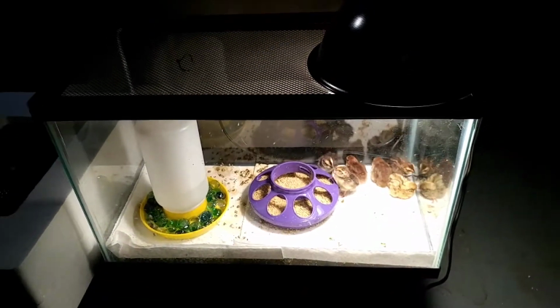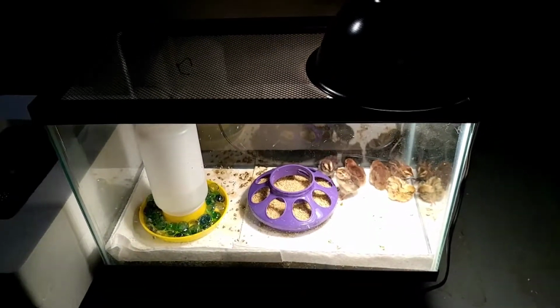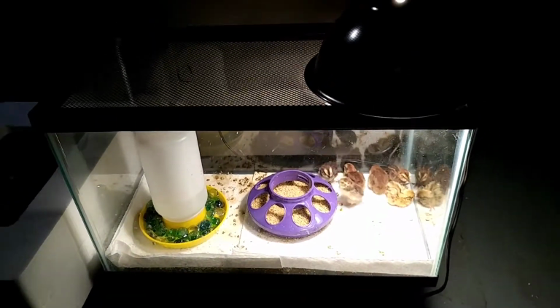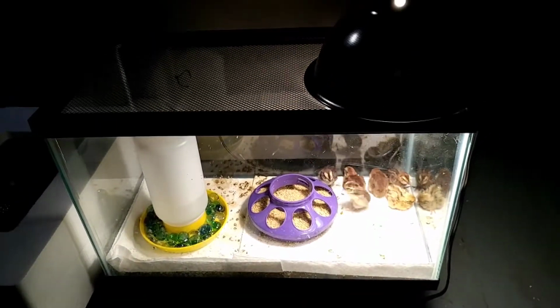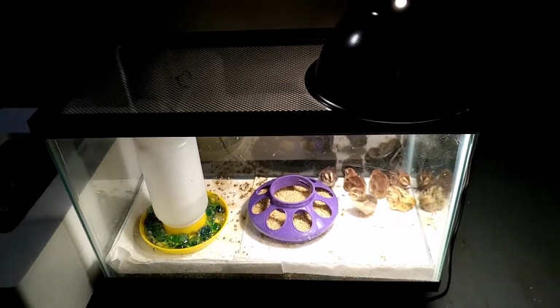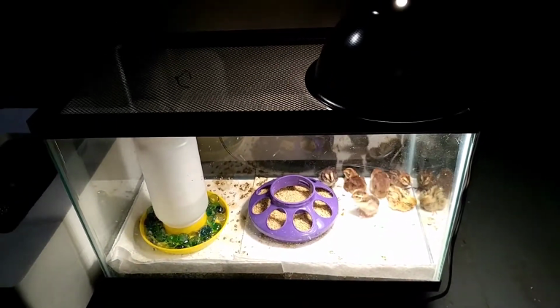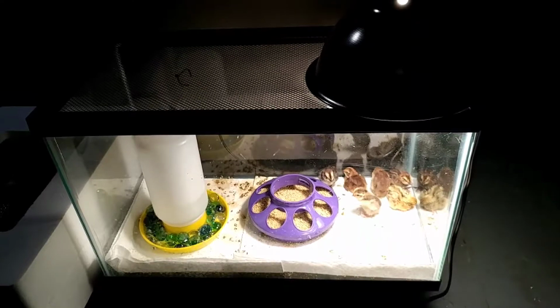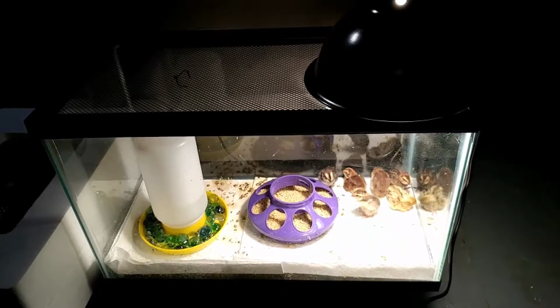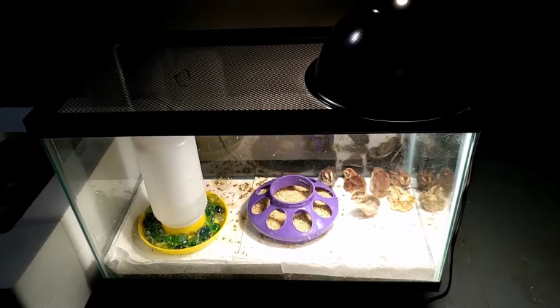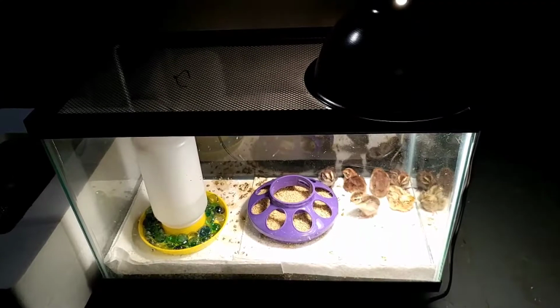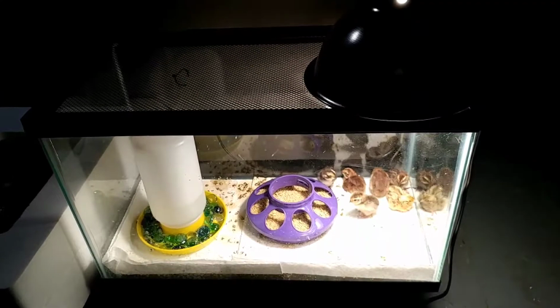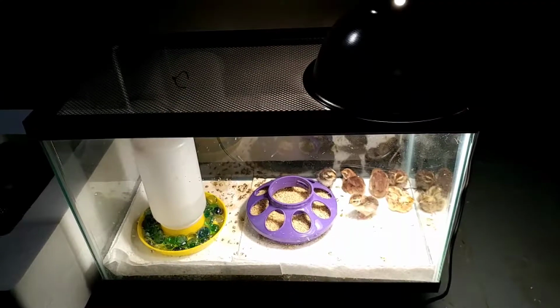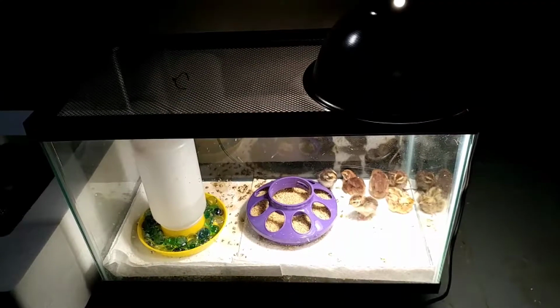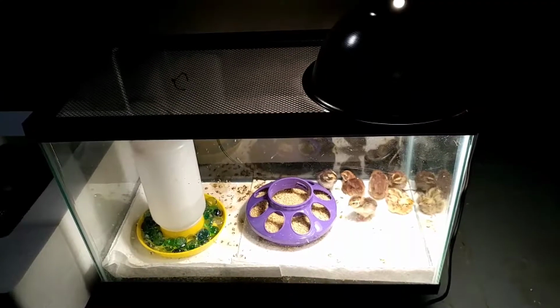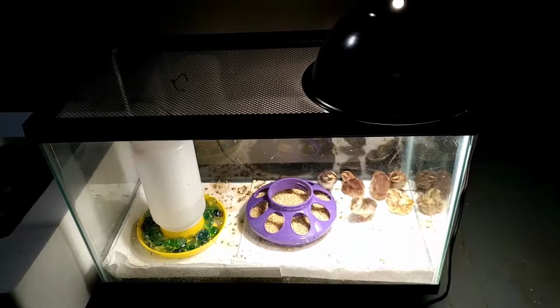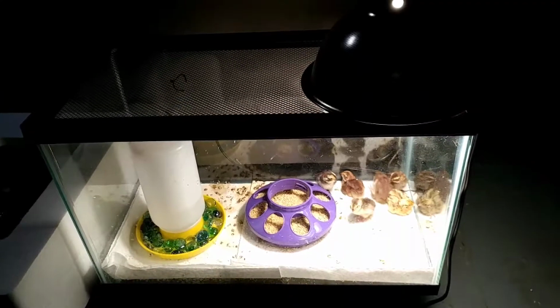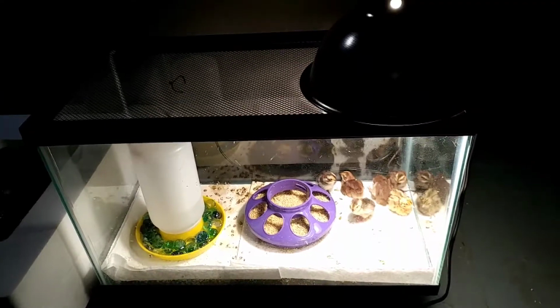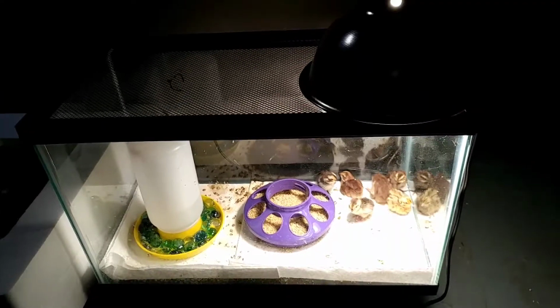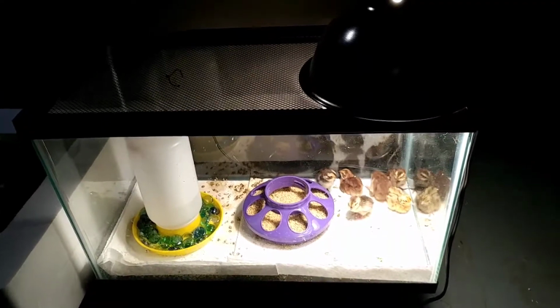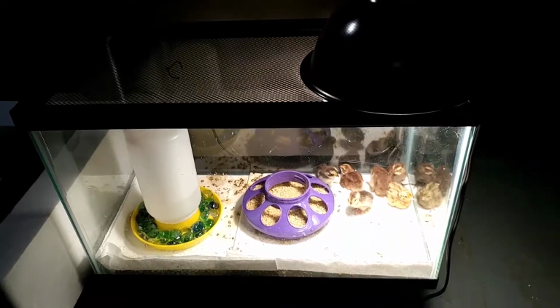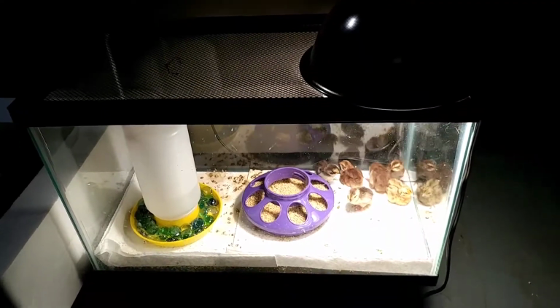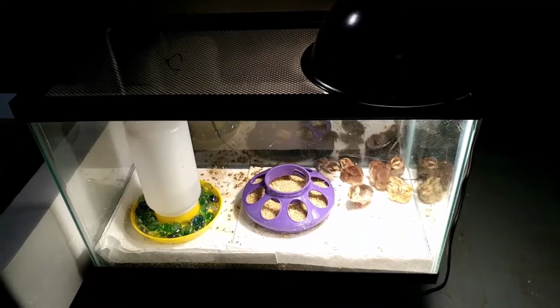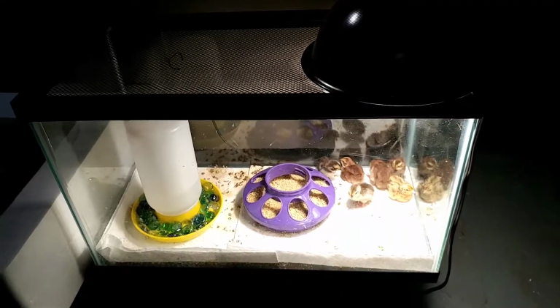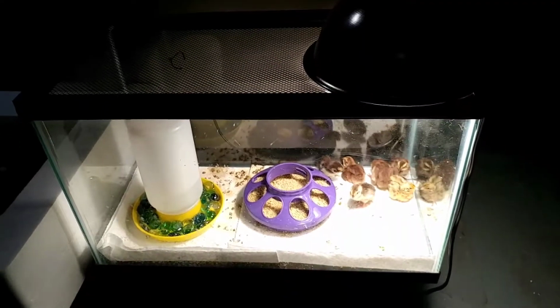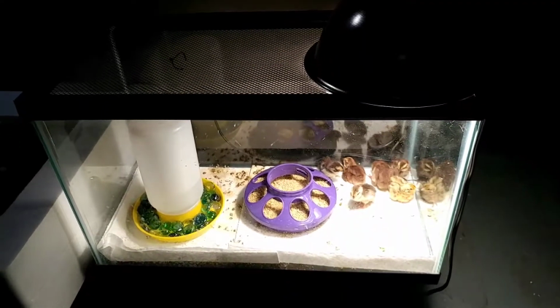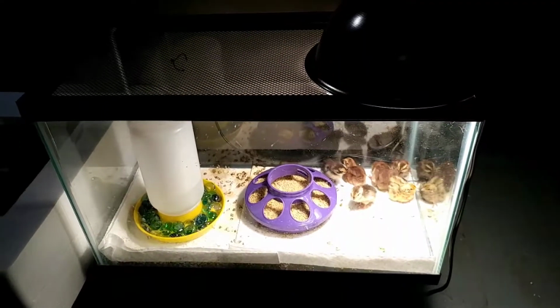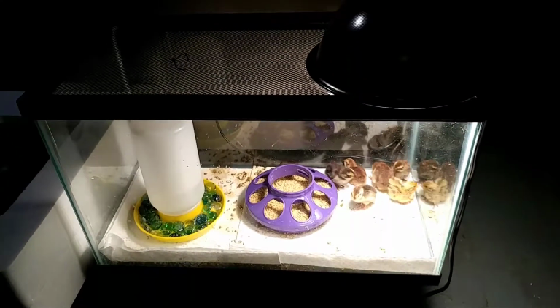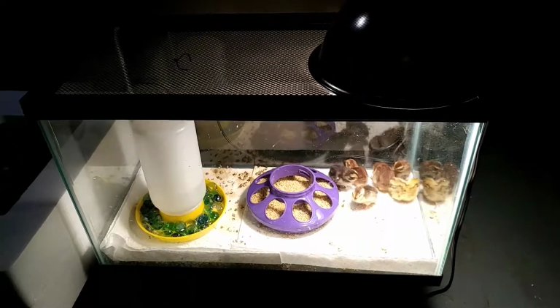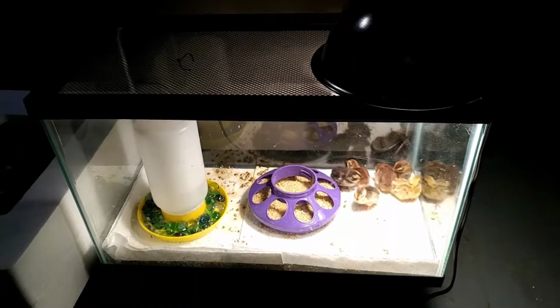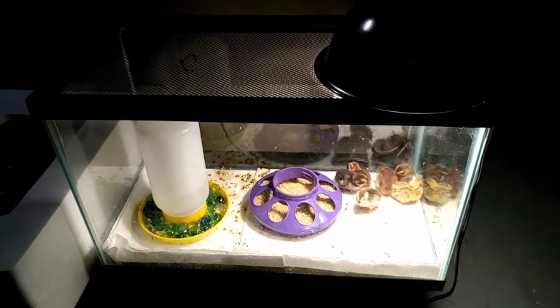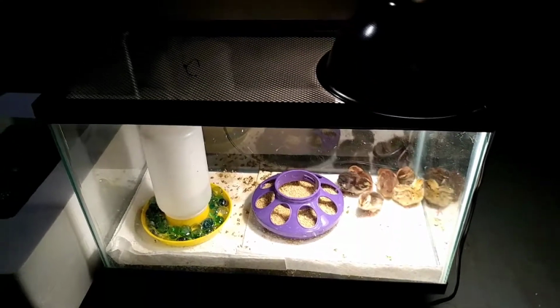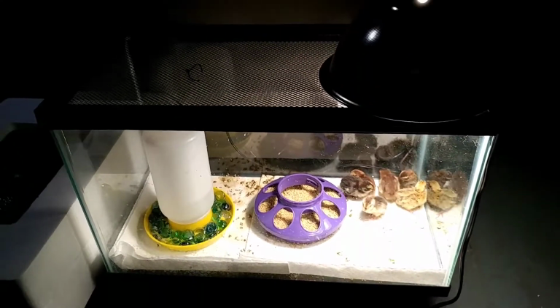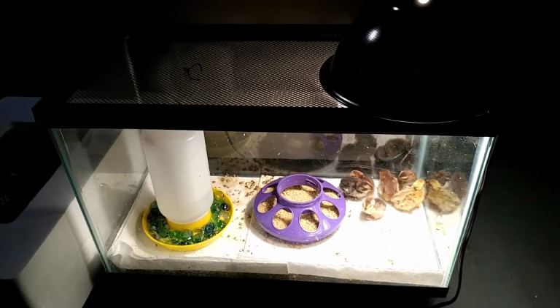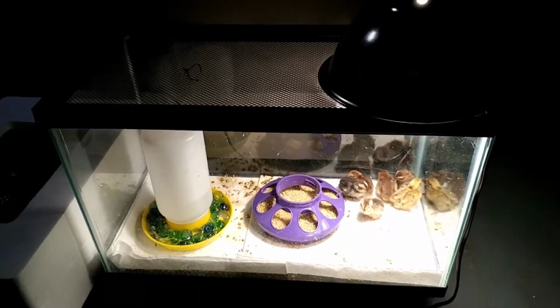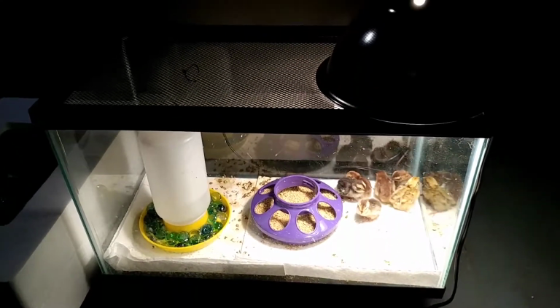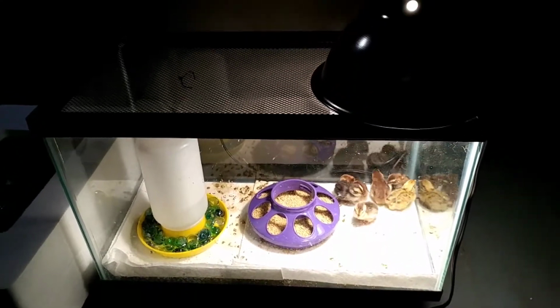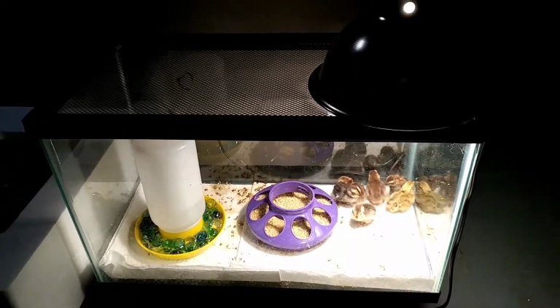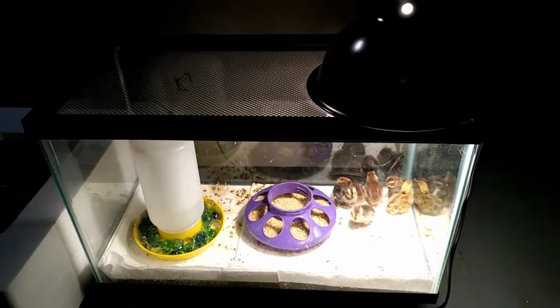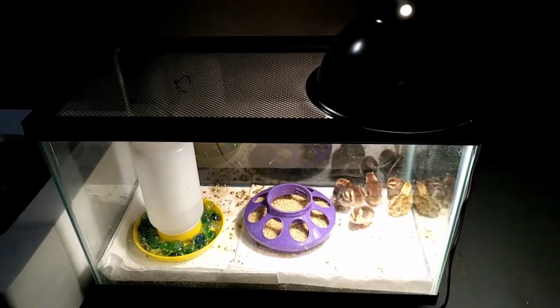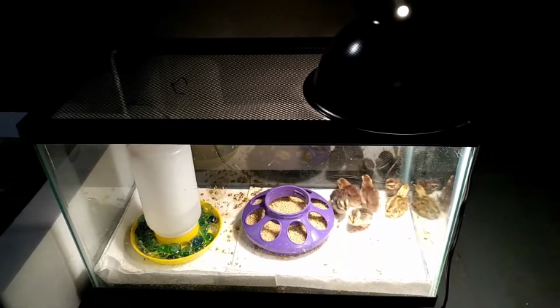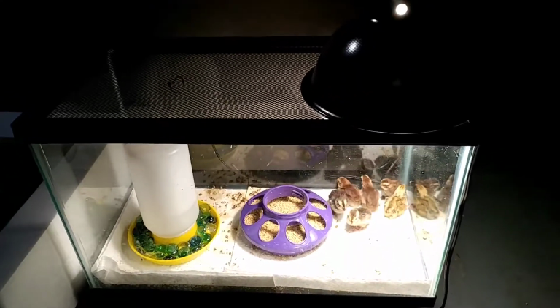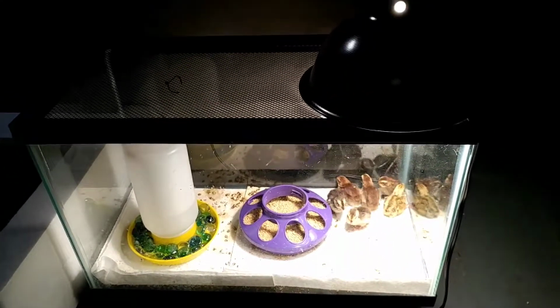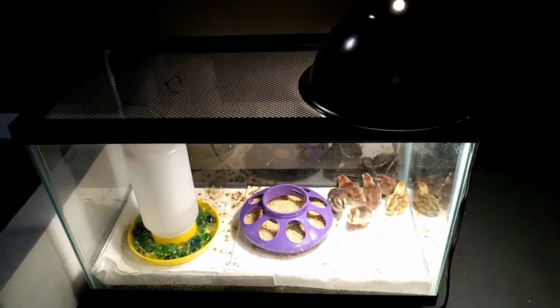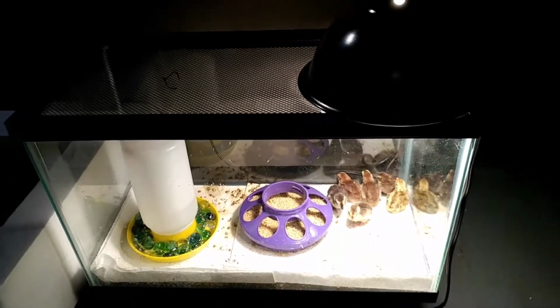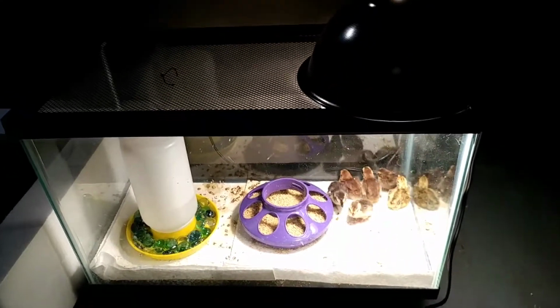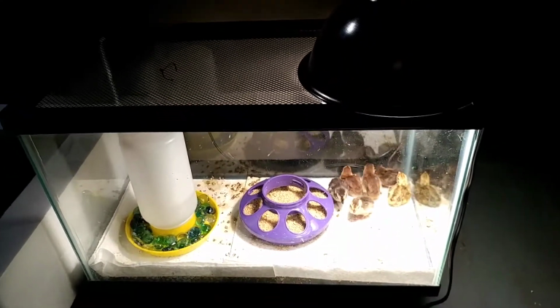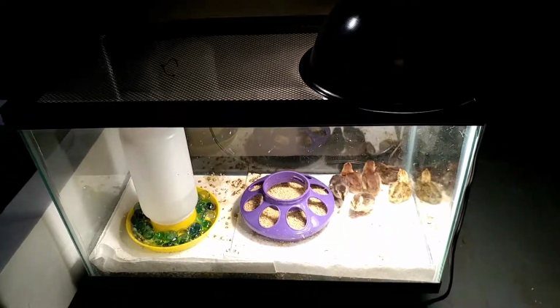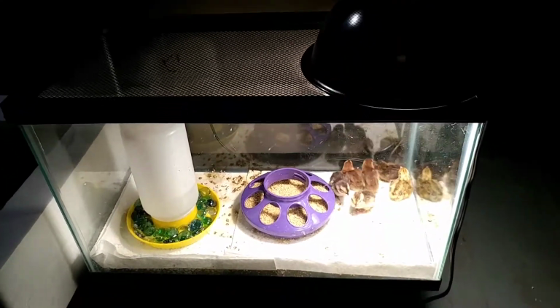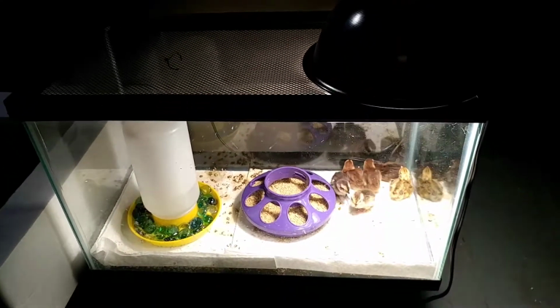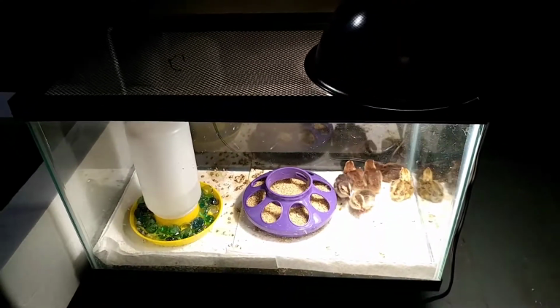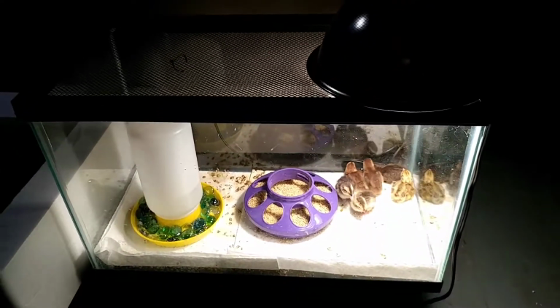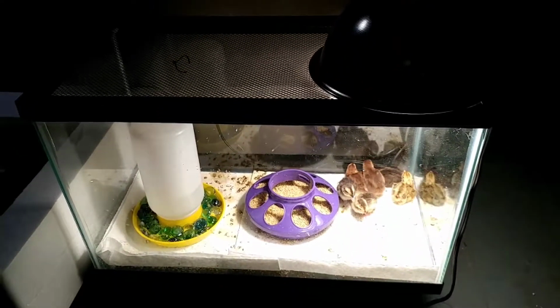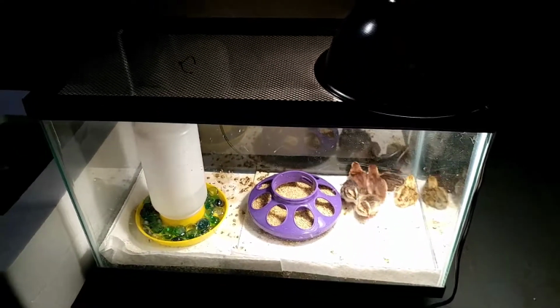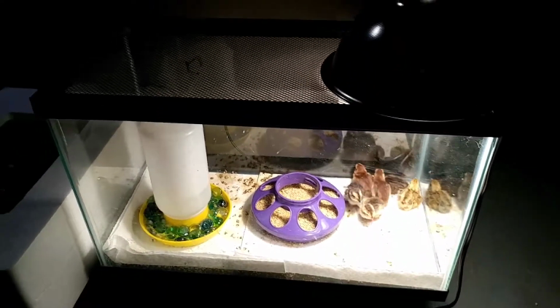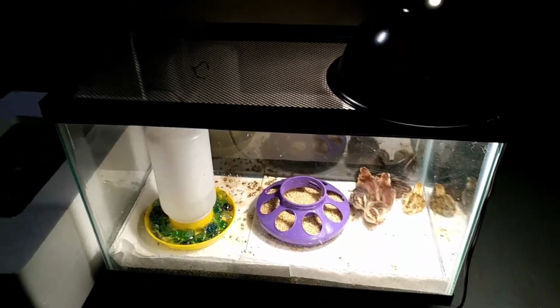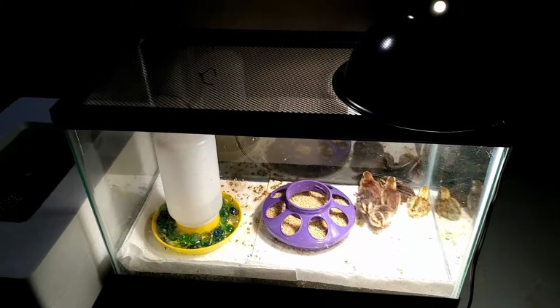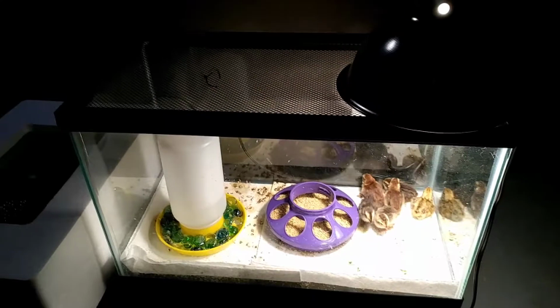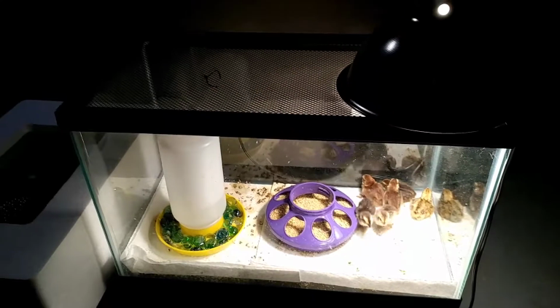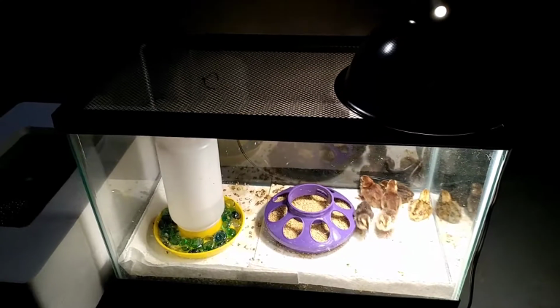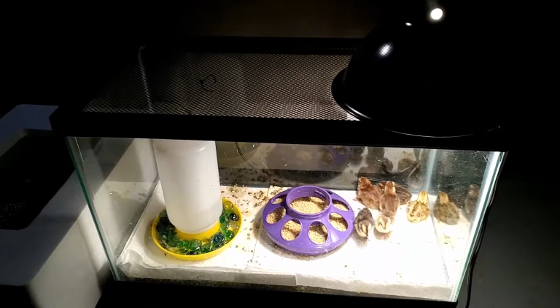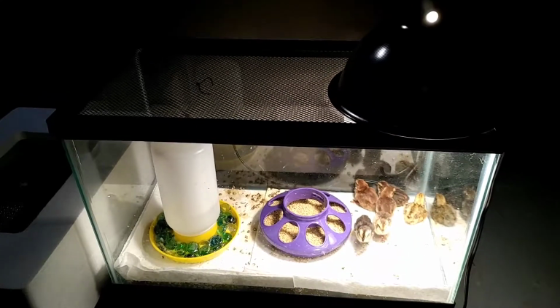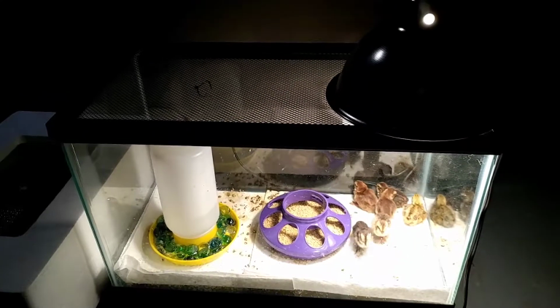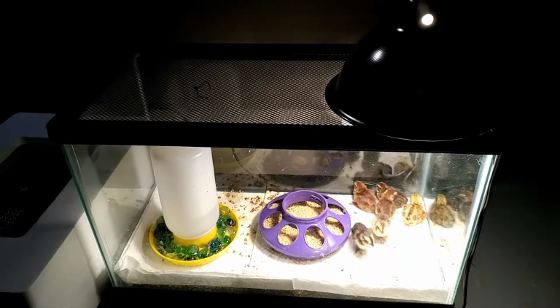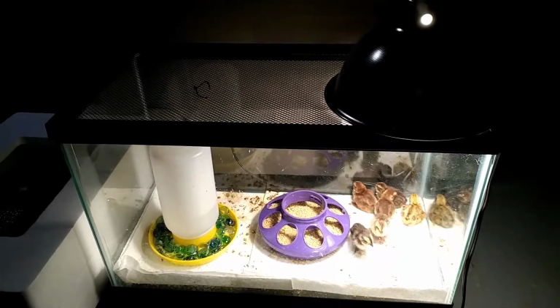And then they'll go outside. I'll build a coop for them outside, and we'll see what happens from there.